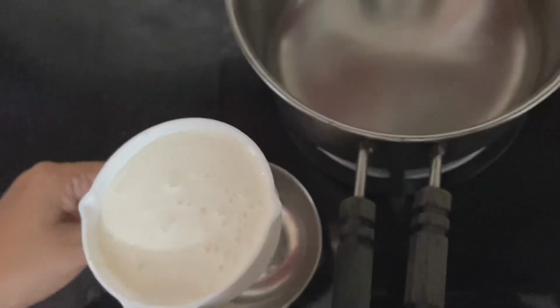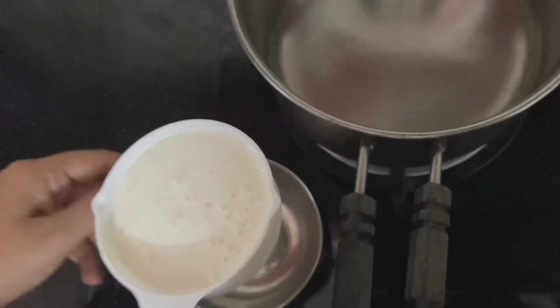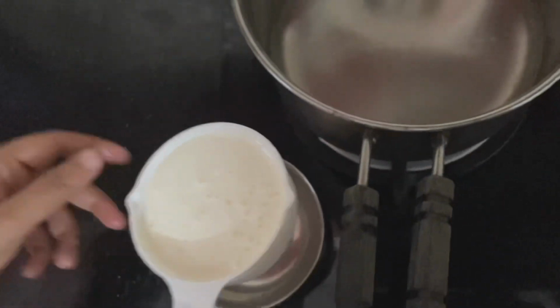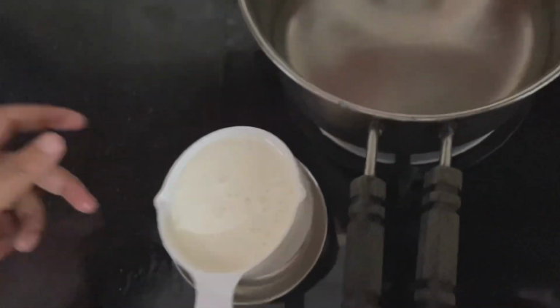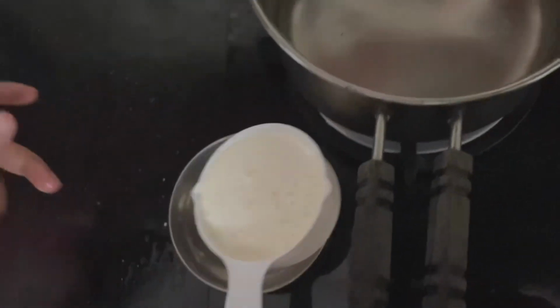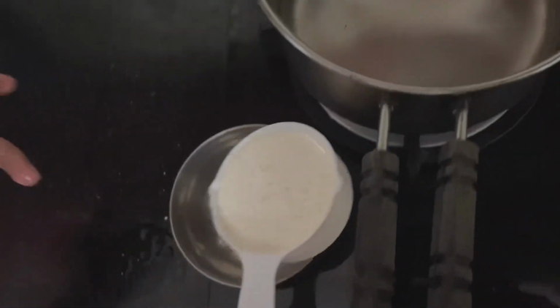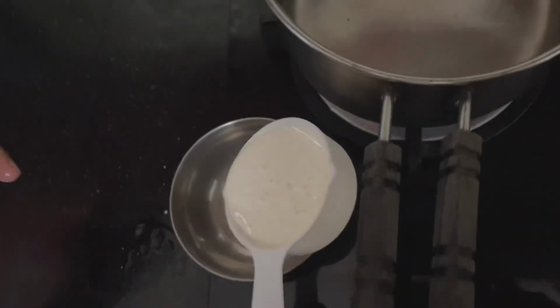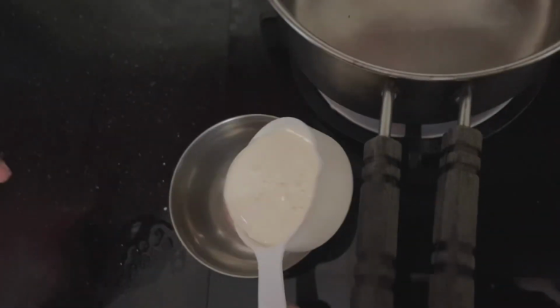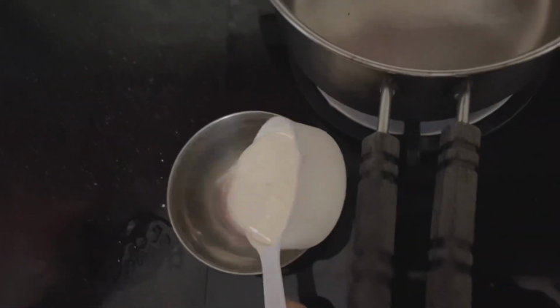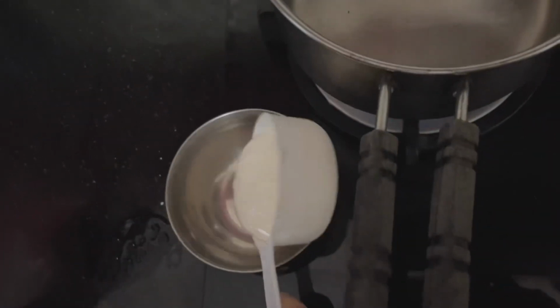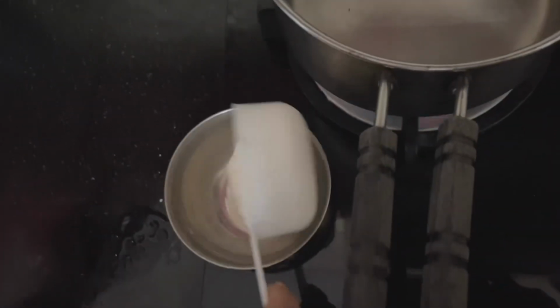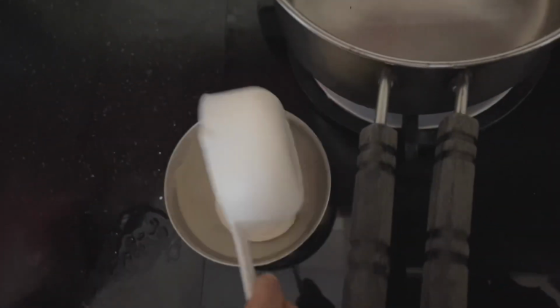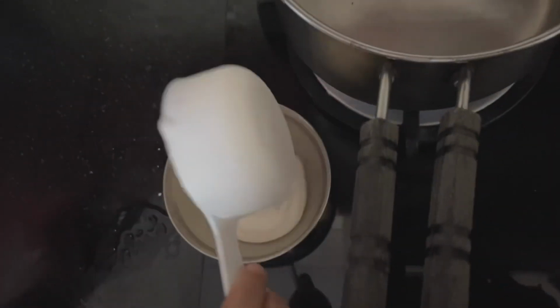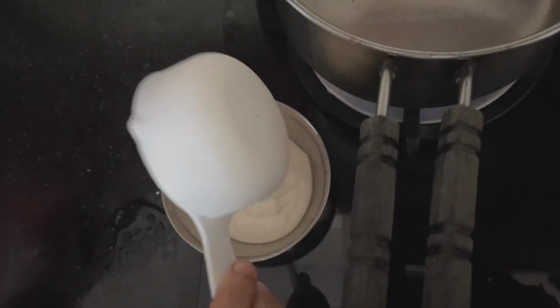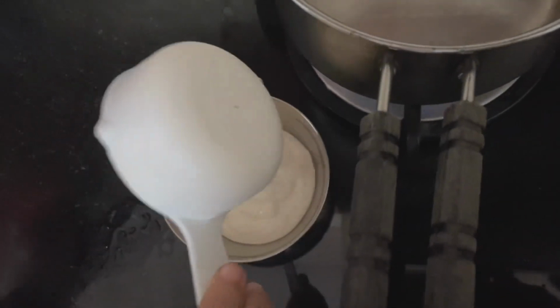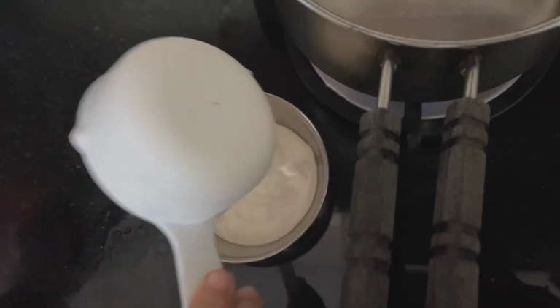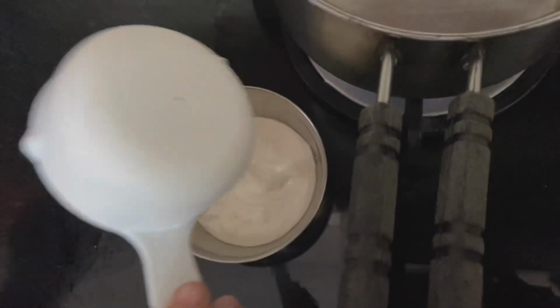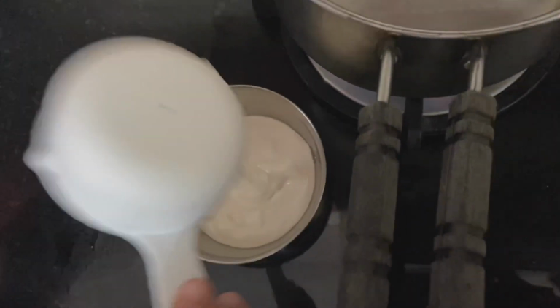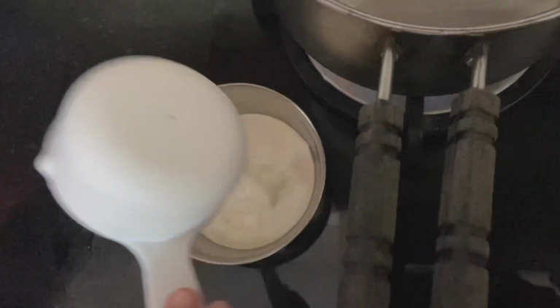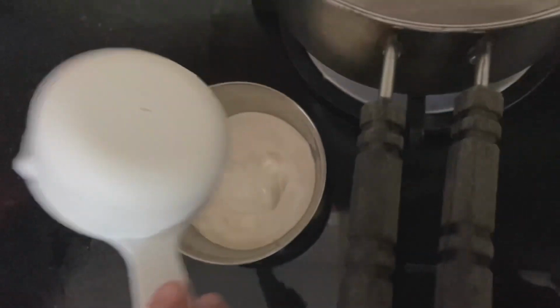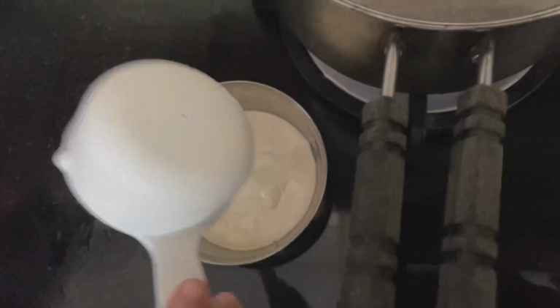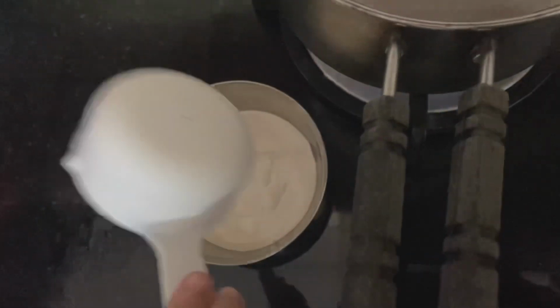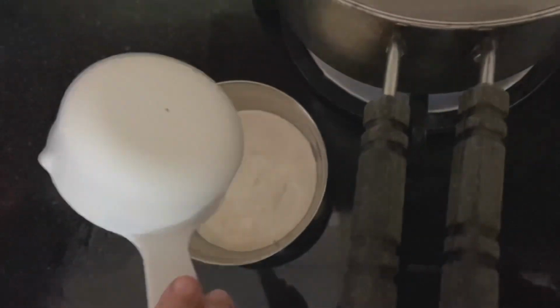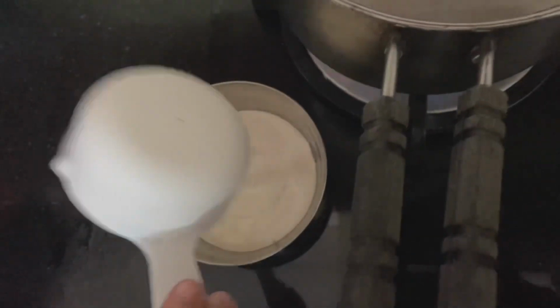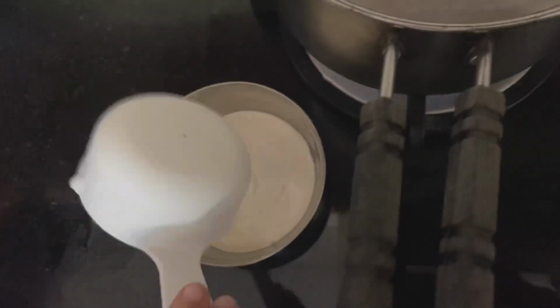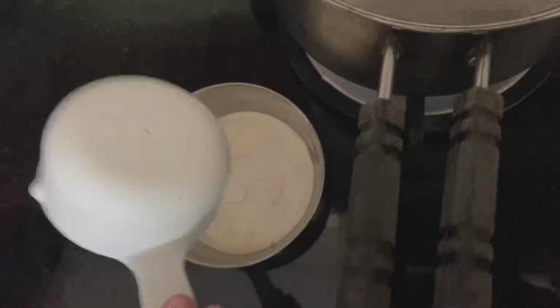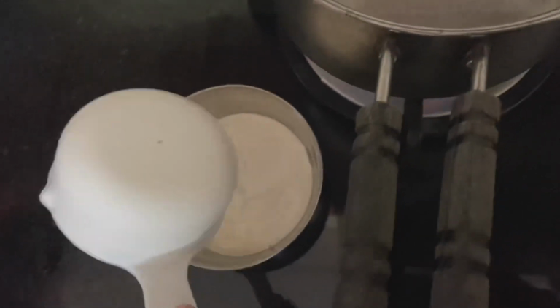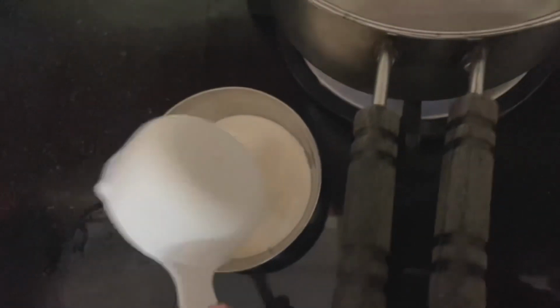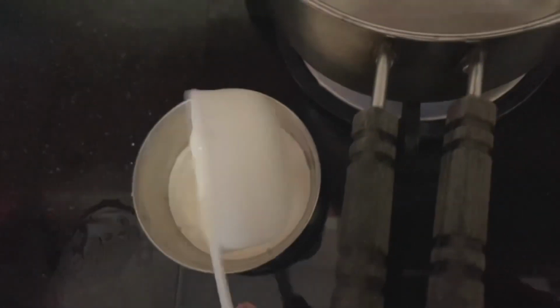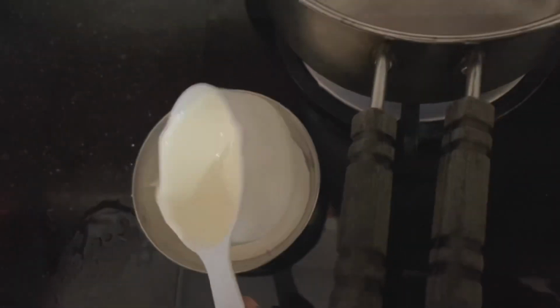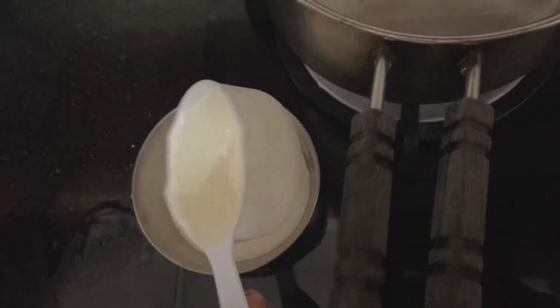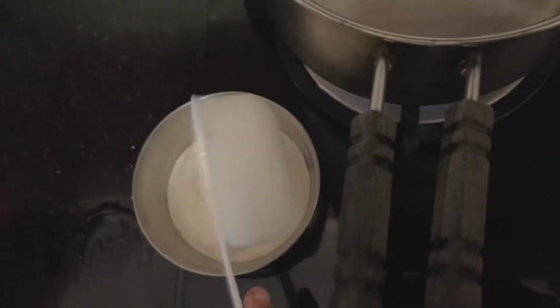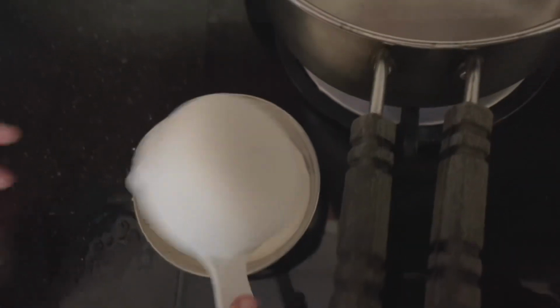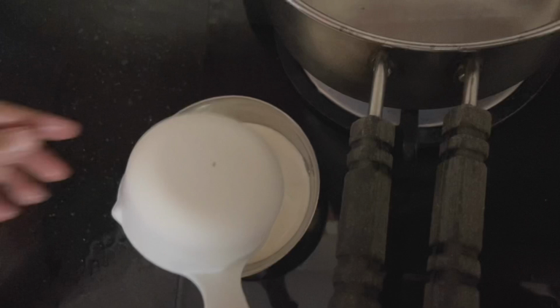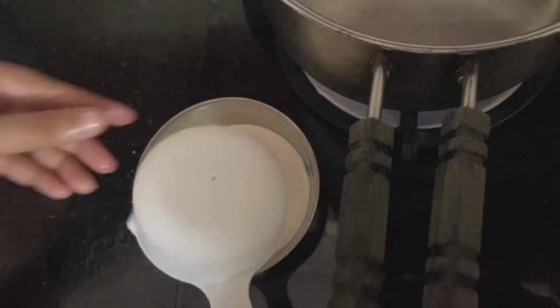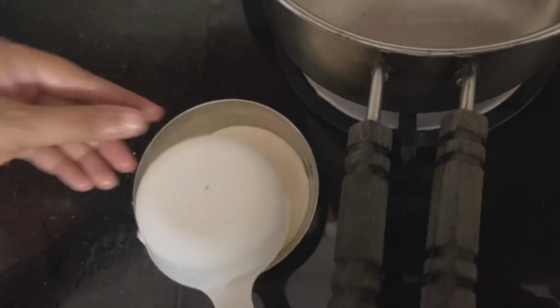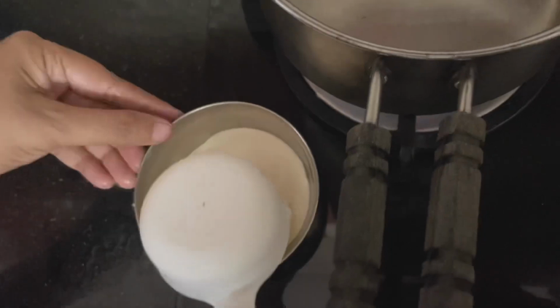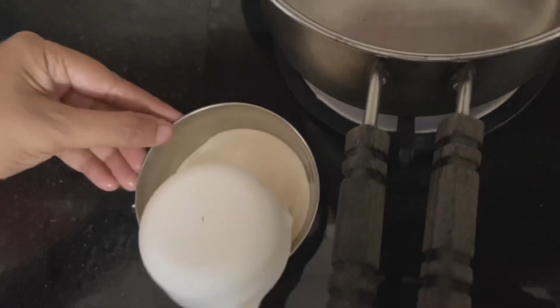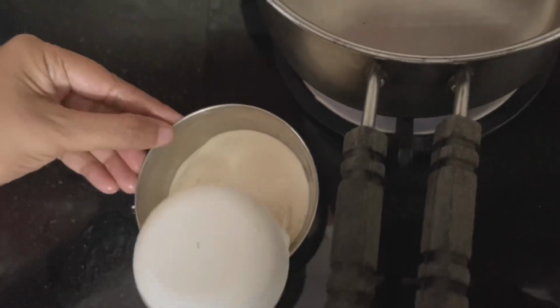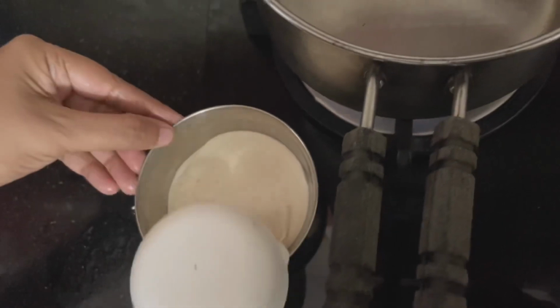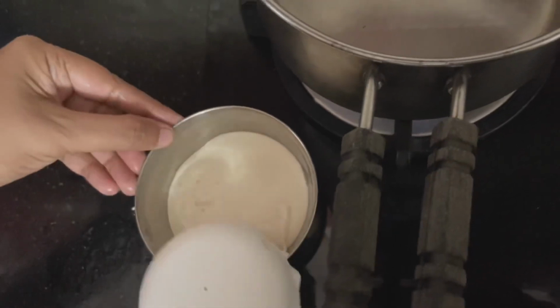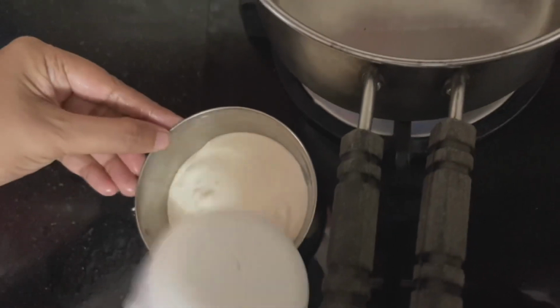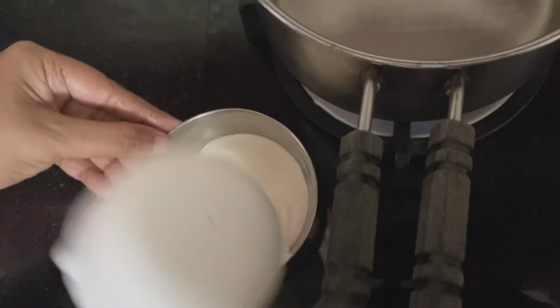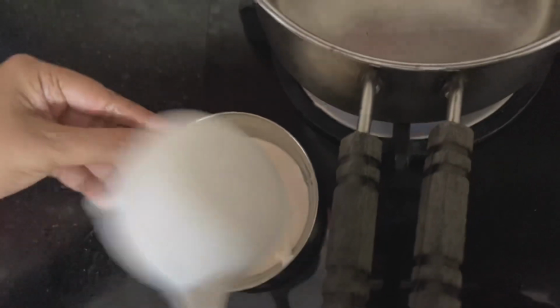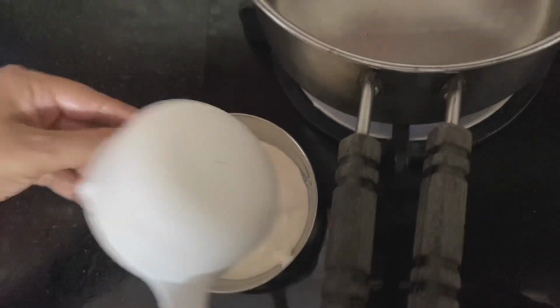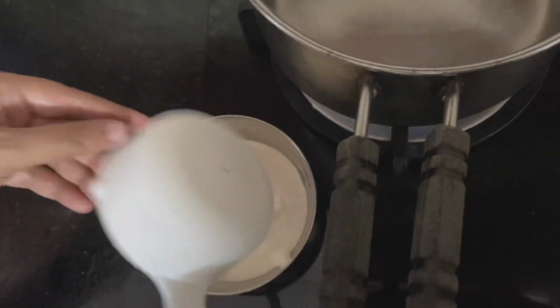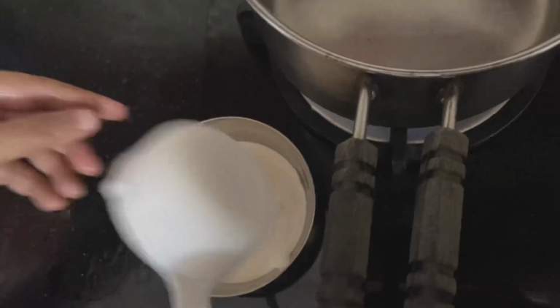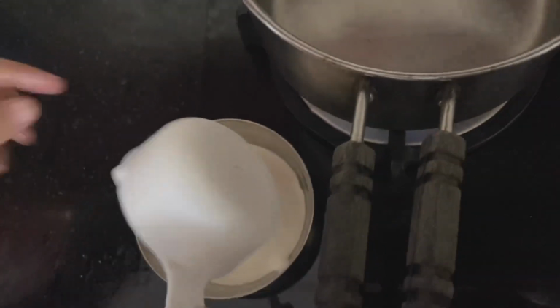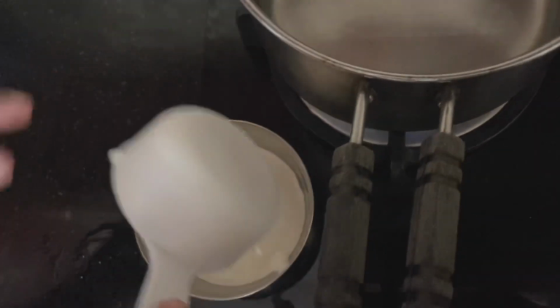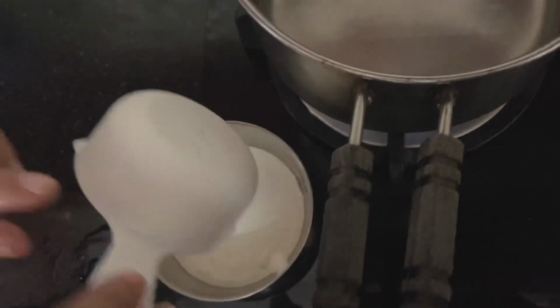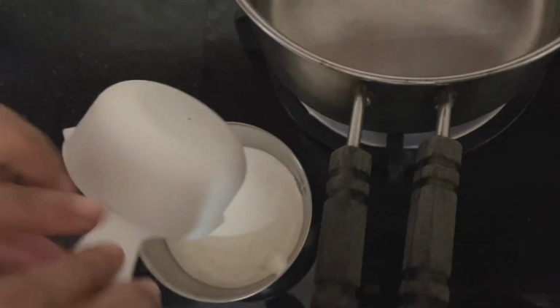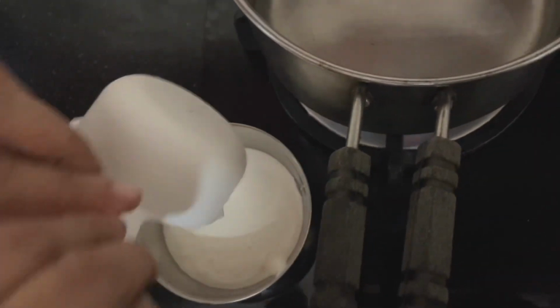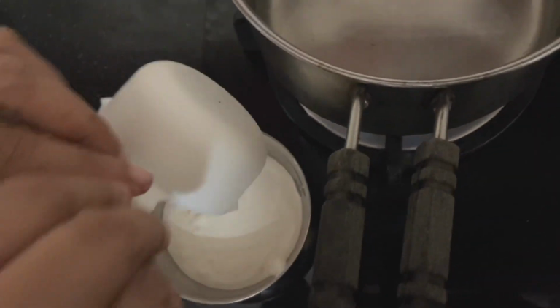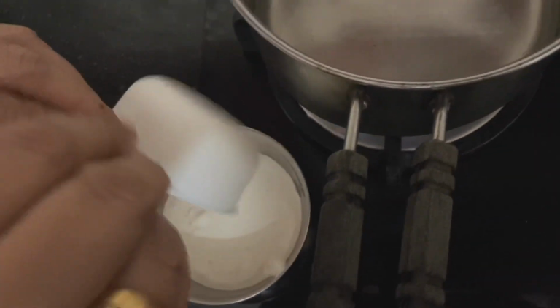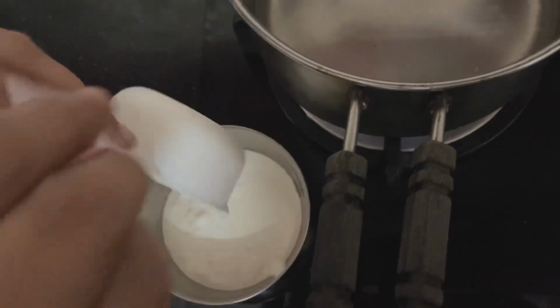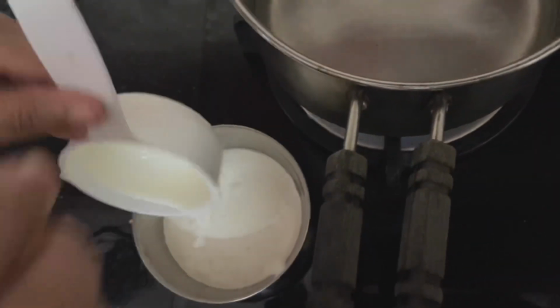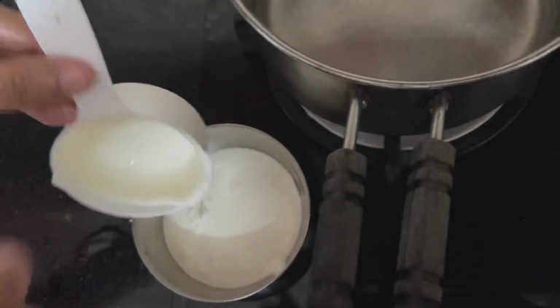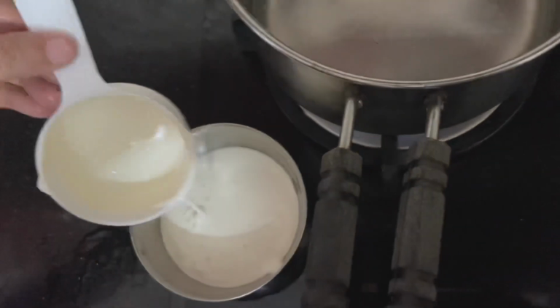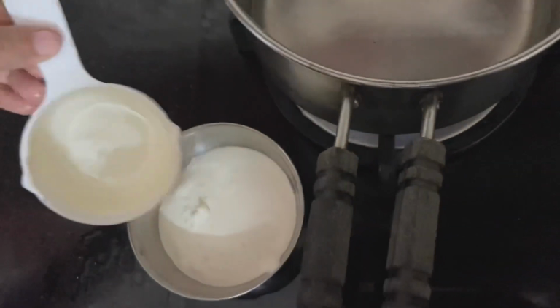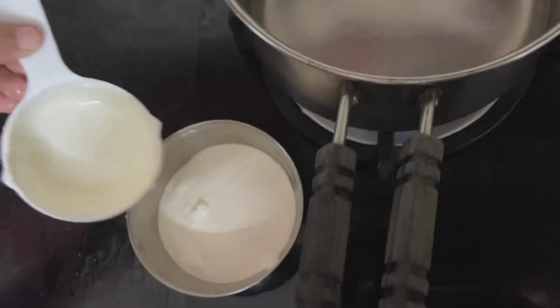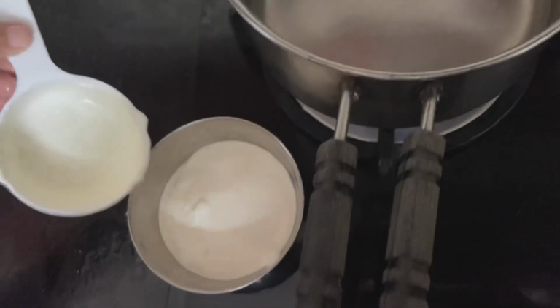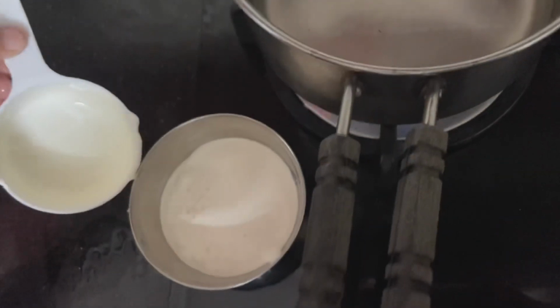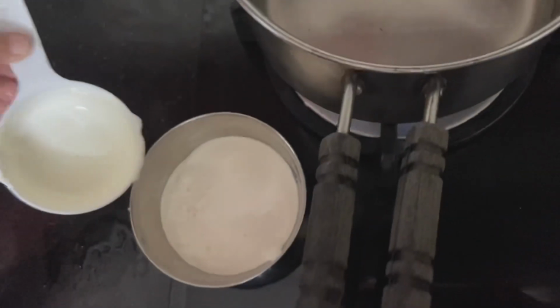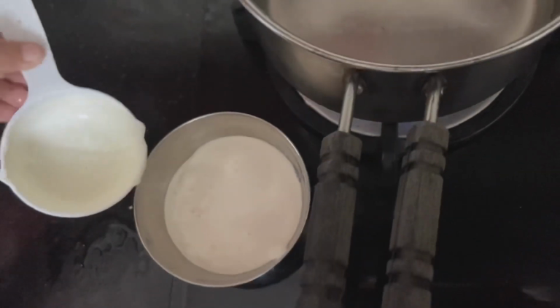You can add half a cup of fresh cream and half a cup of white chocolate. We will melt it with the double boiling method.